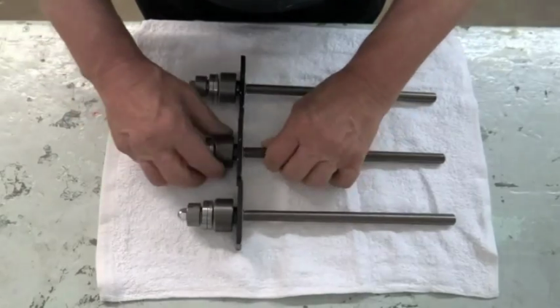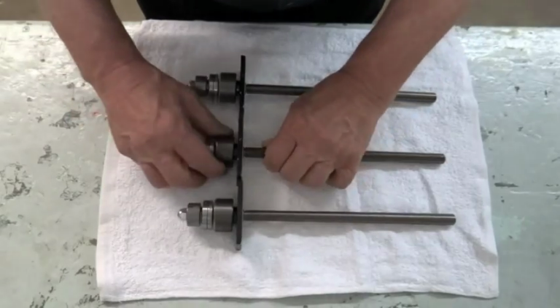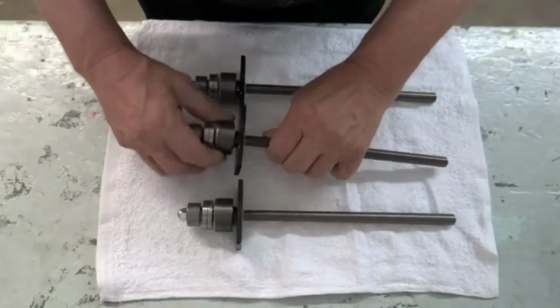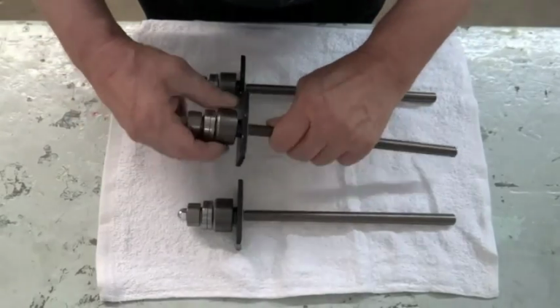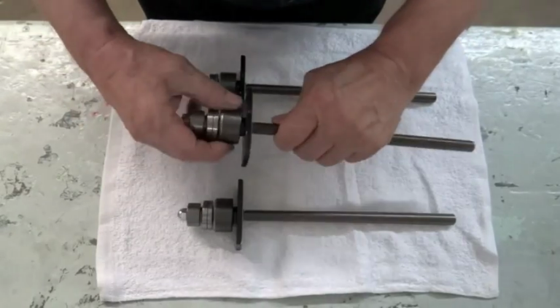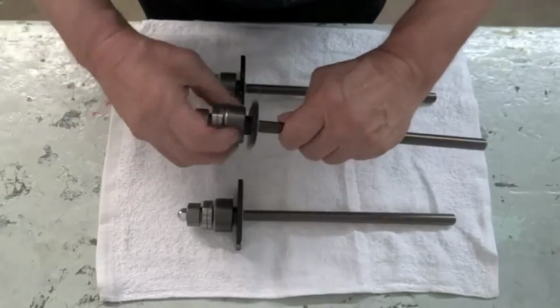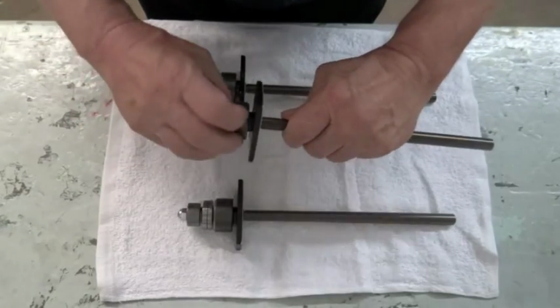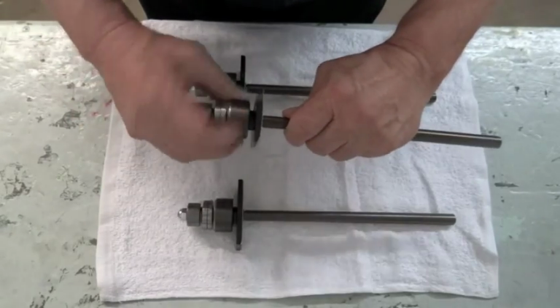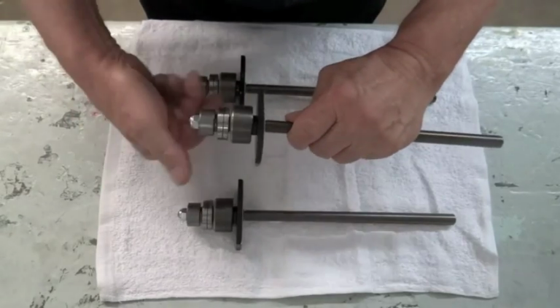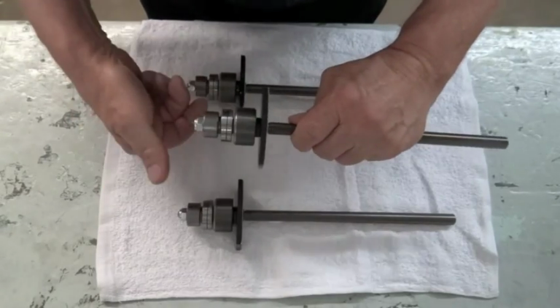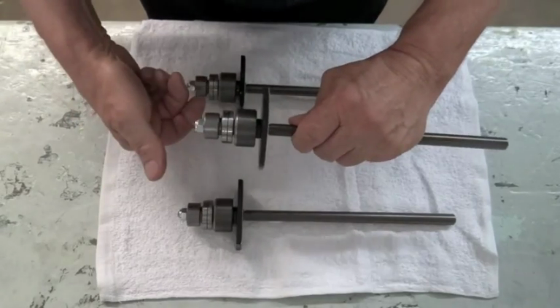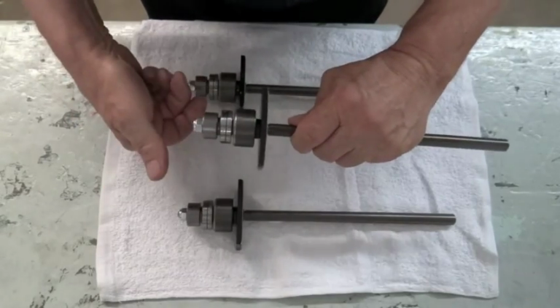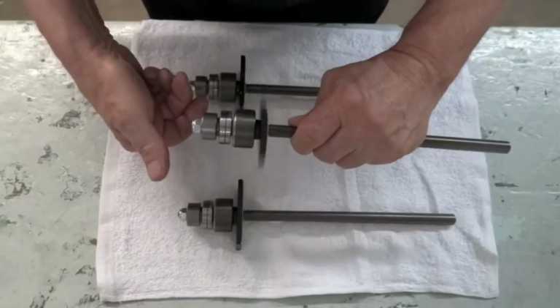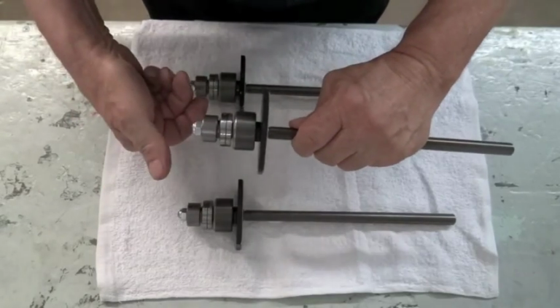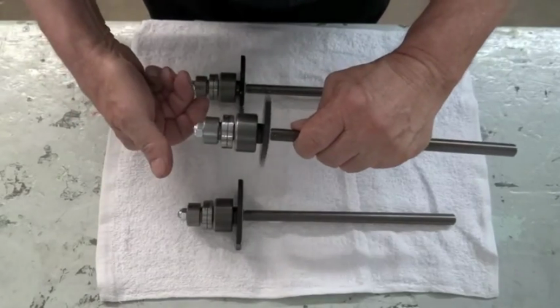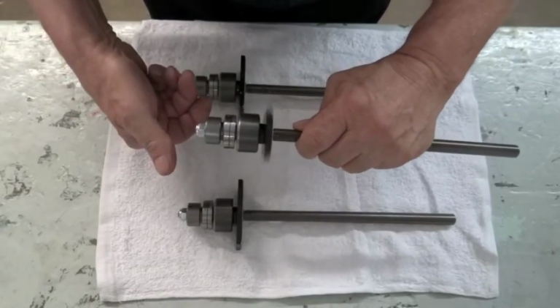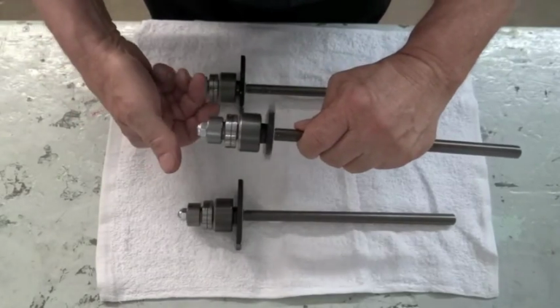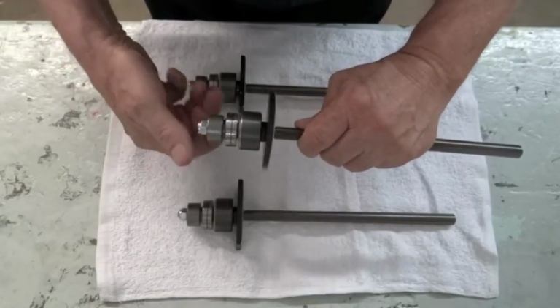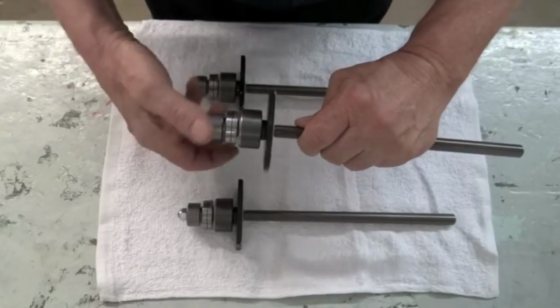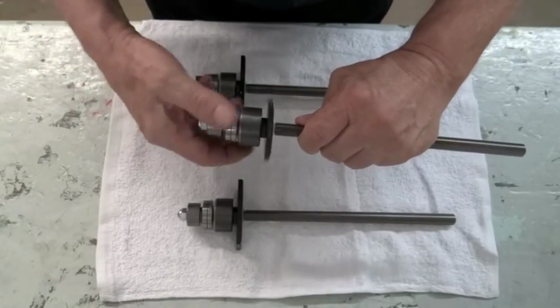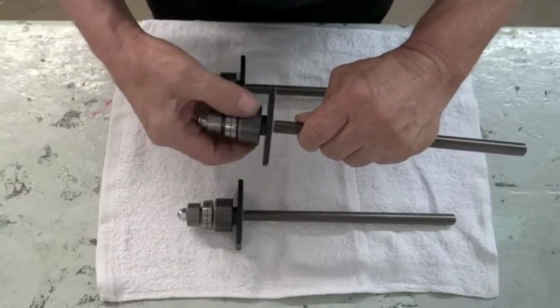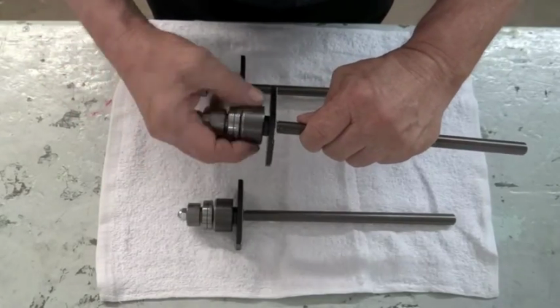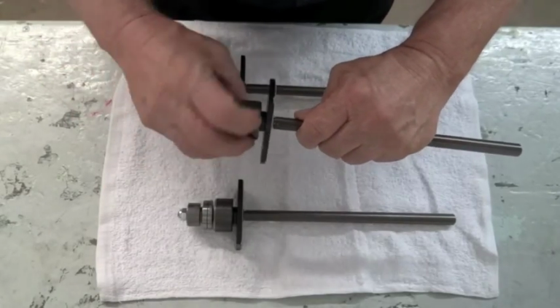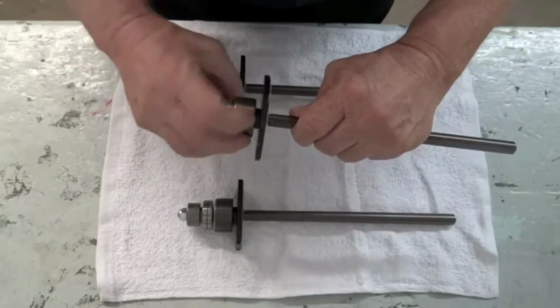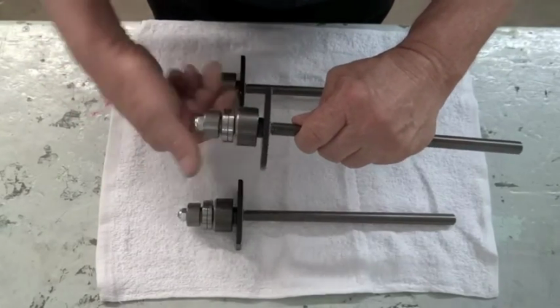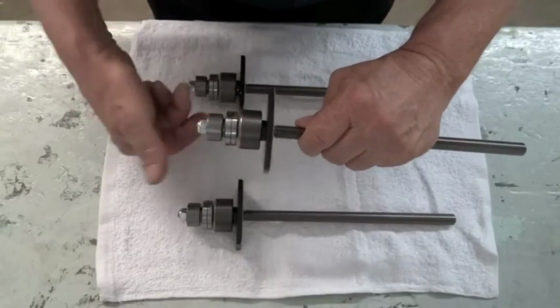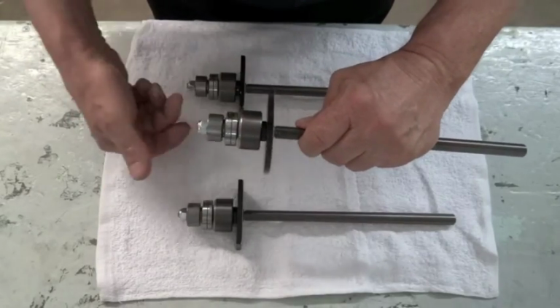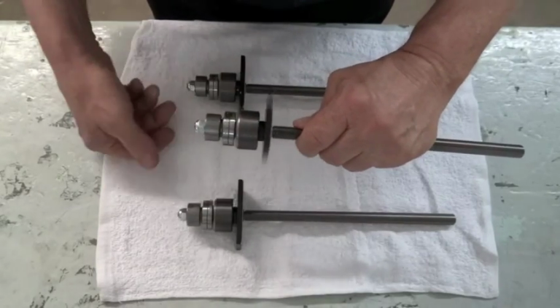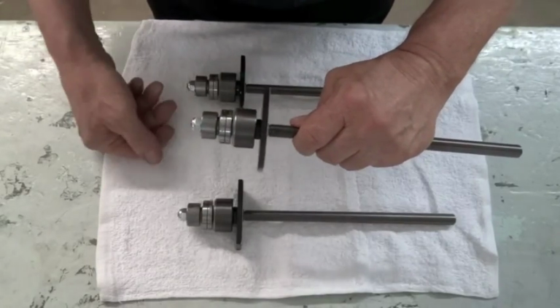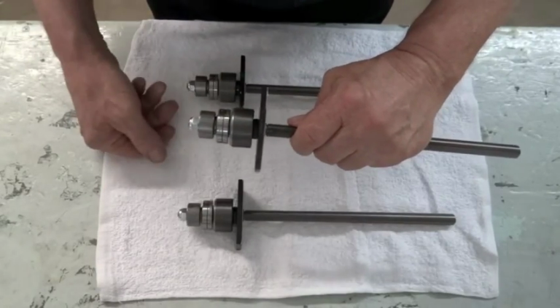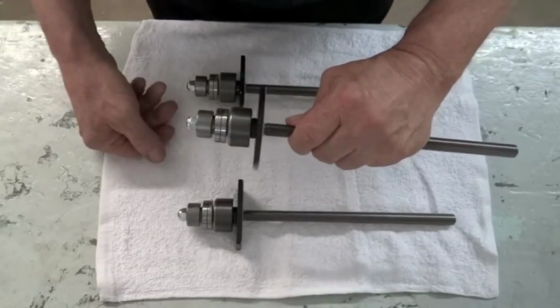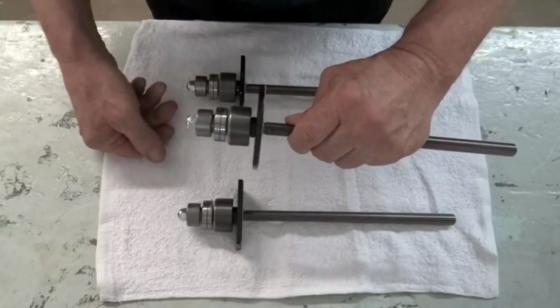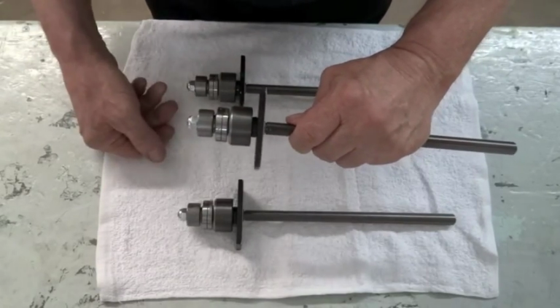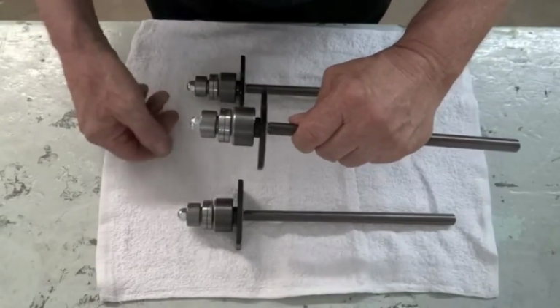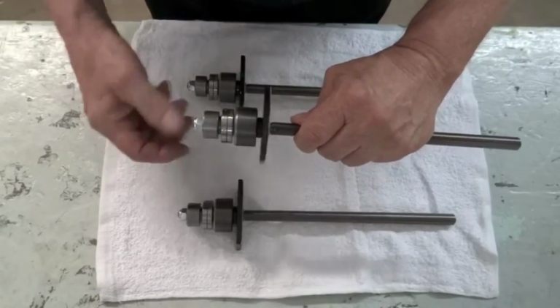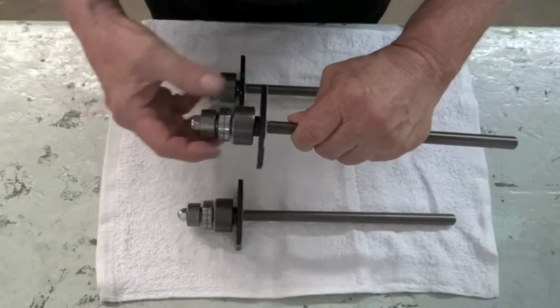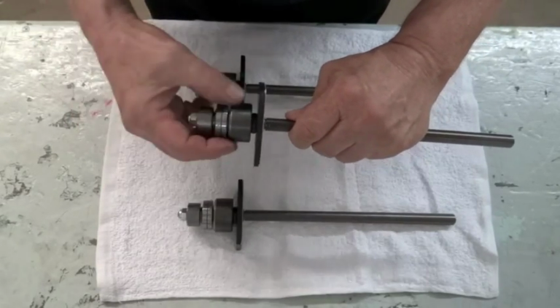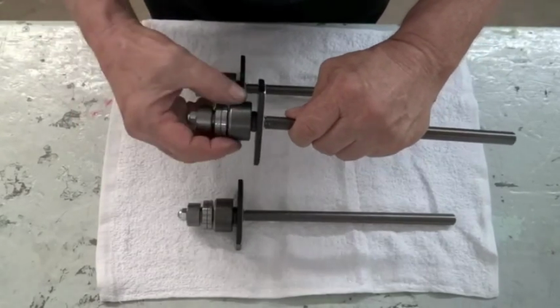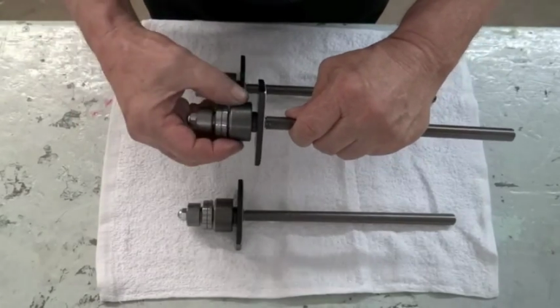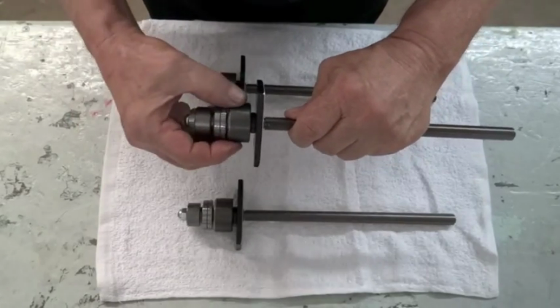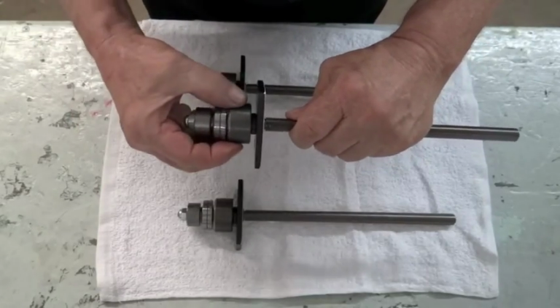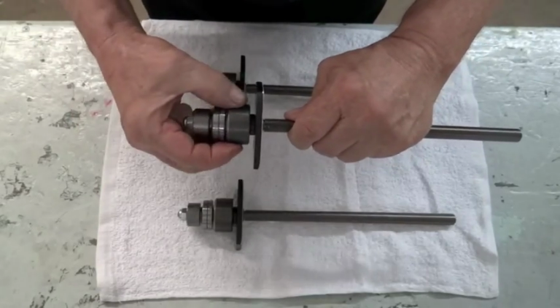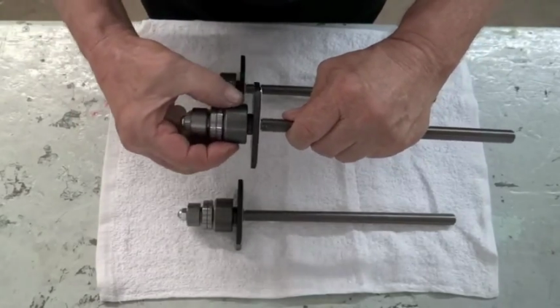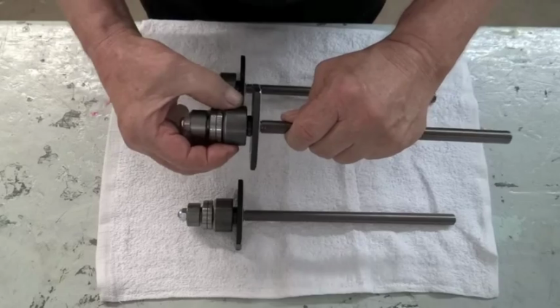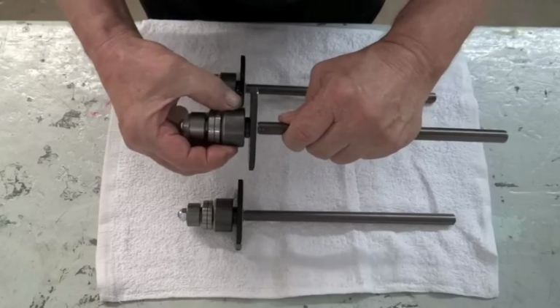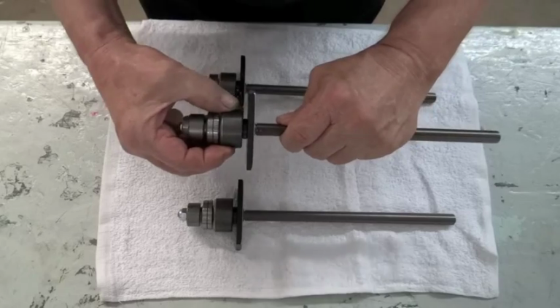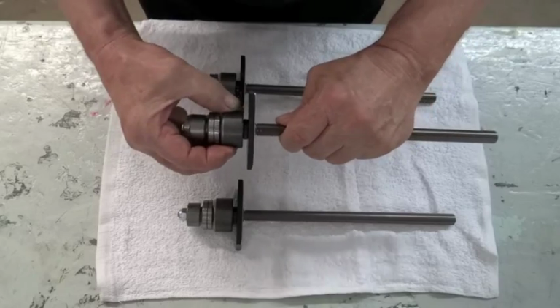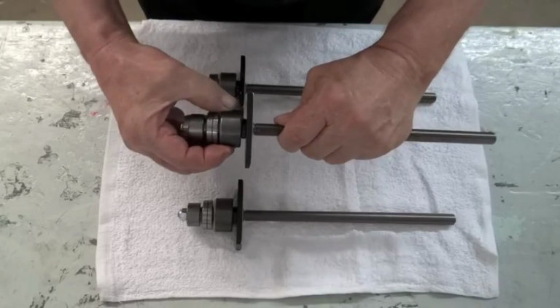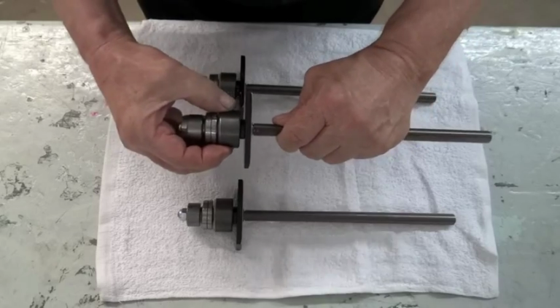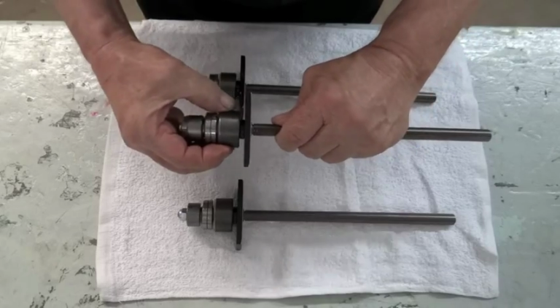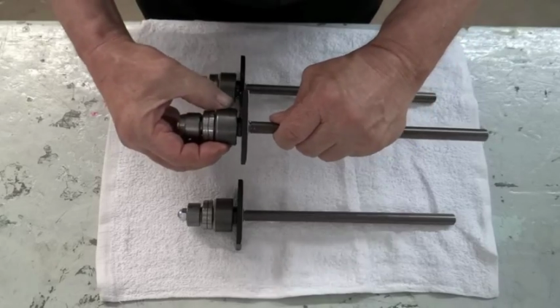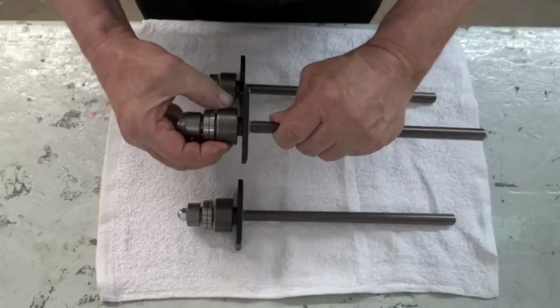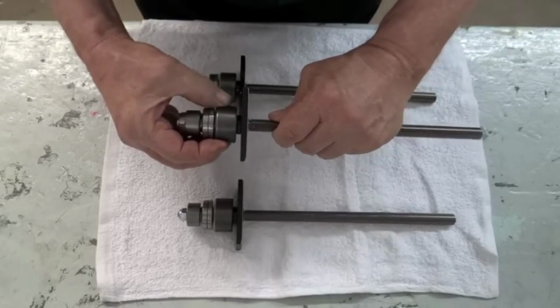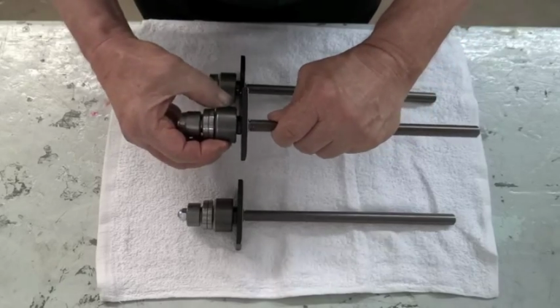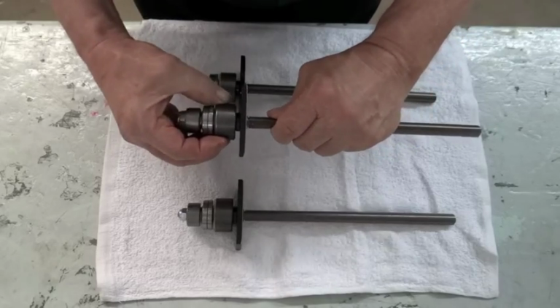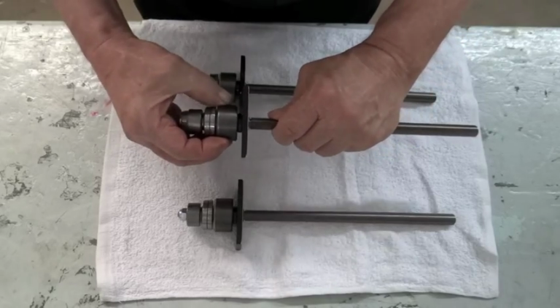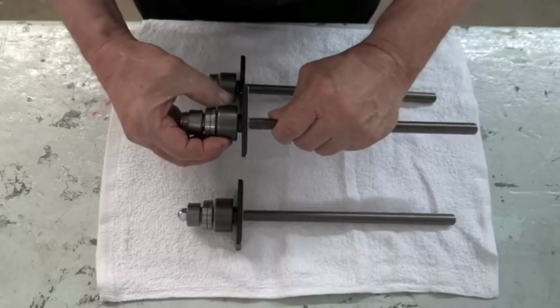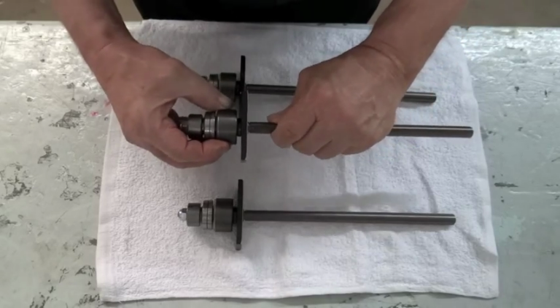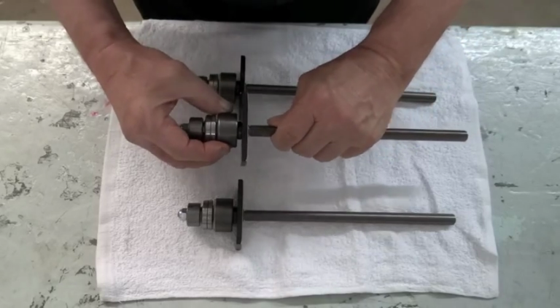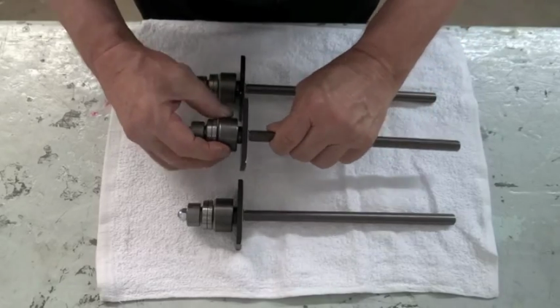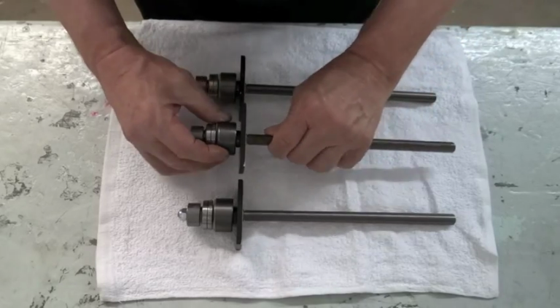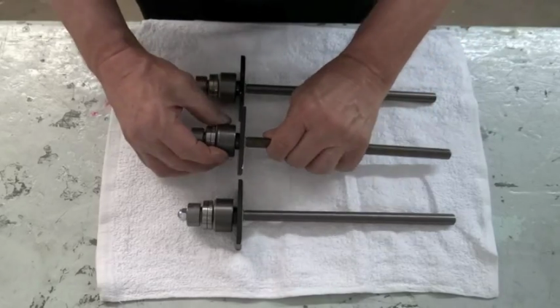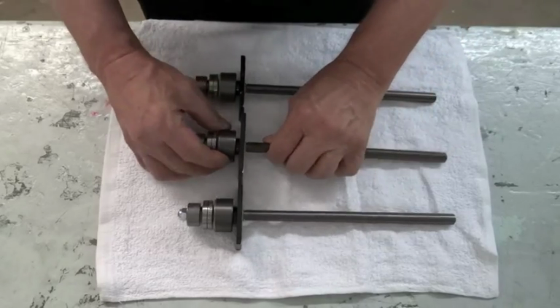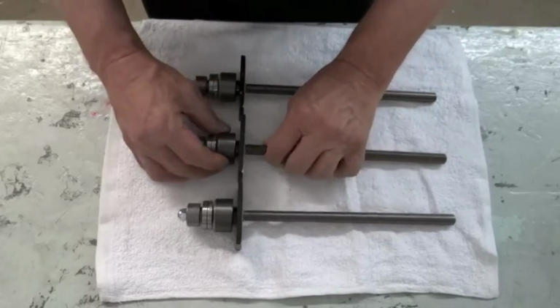This one is too loose. It just spins and spins and spins, and it's got some back and forth play in it.